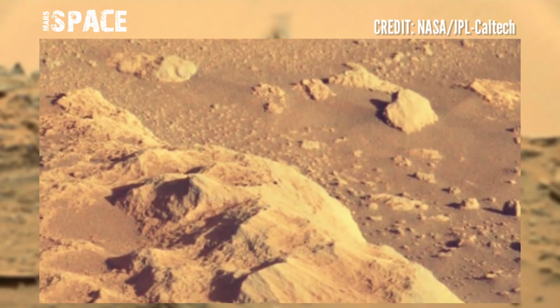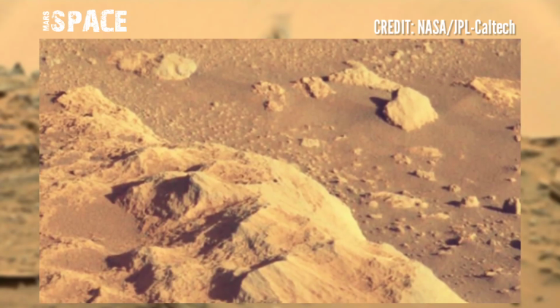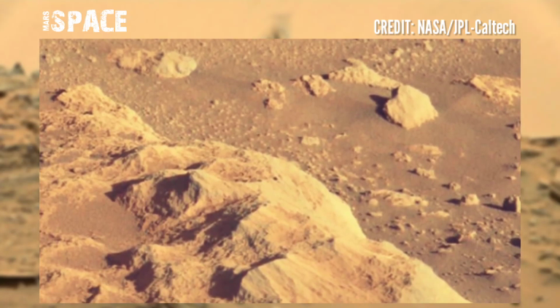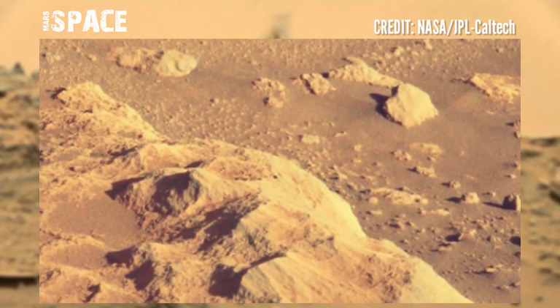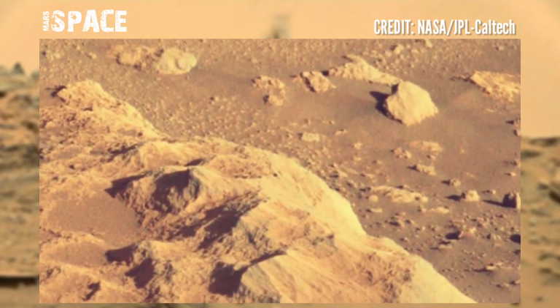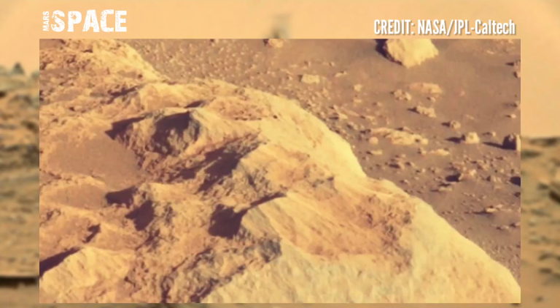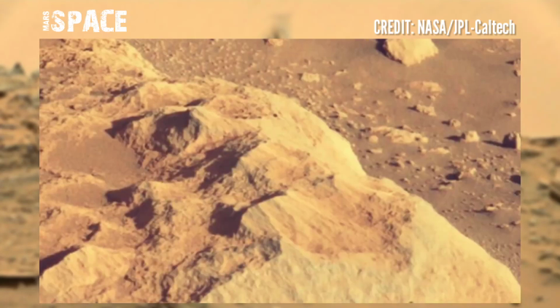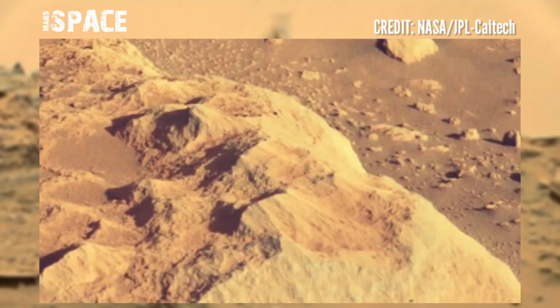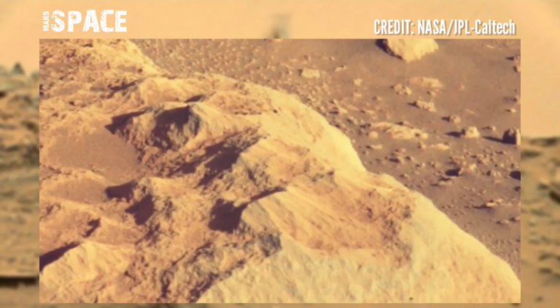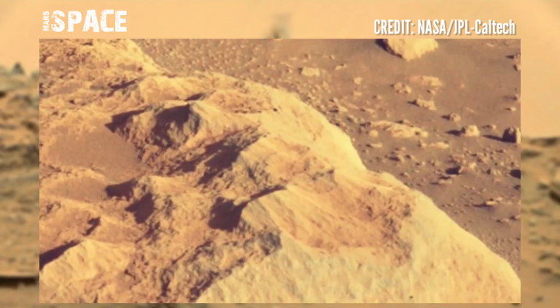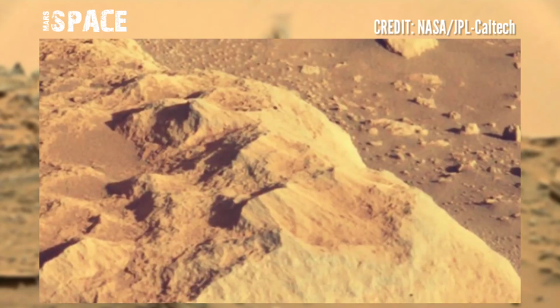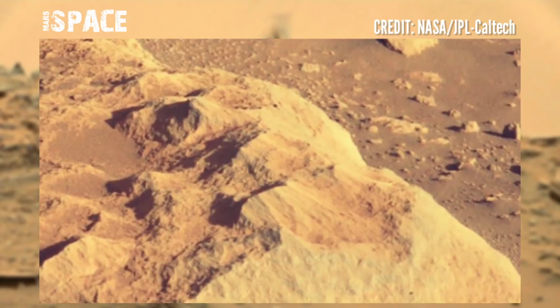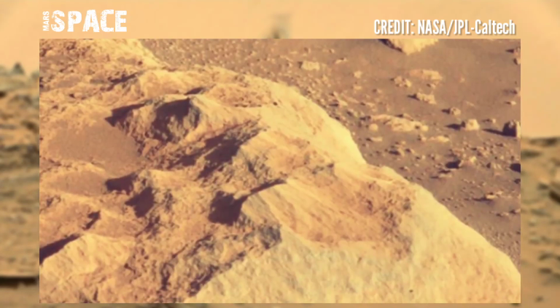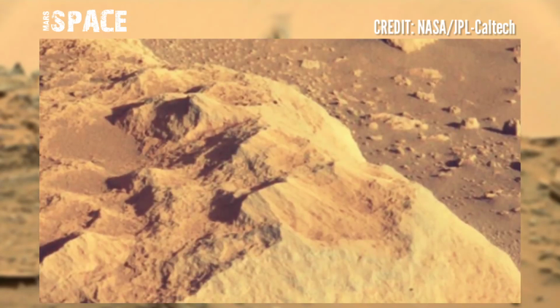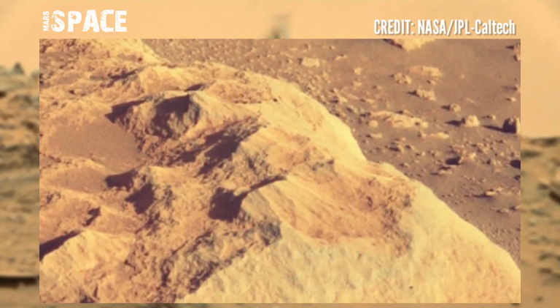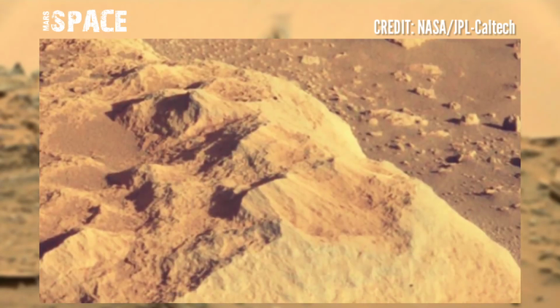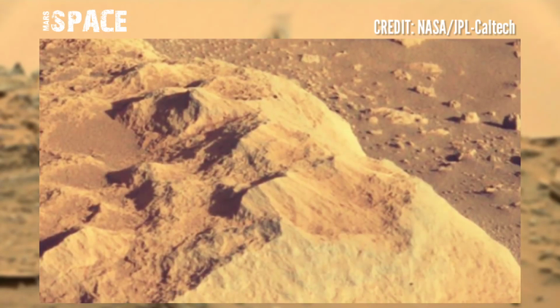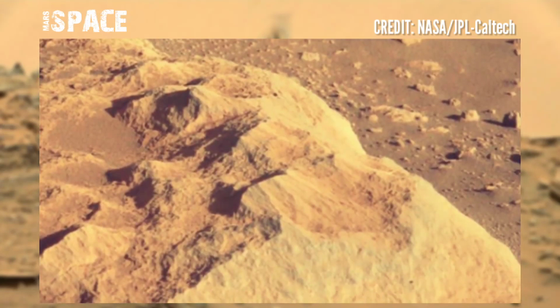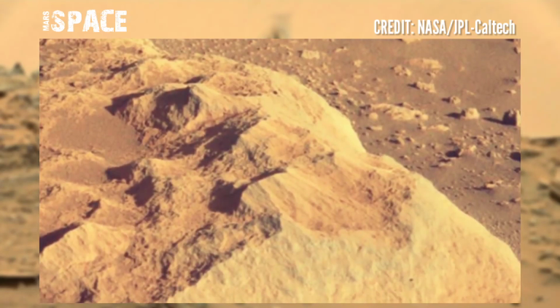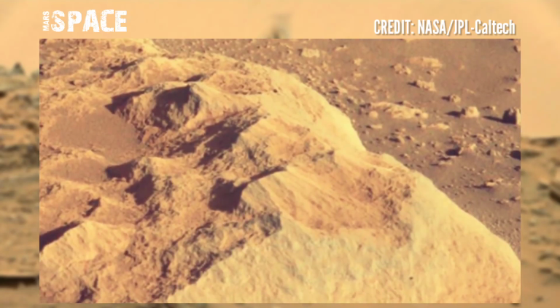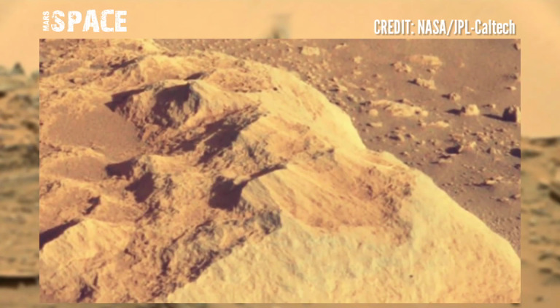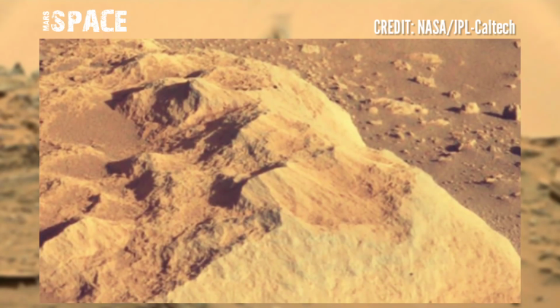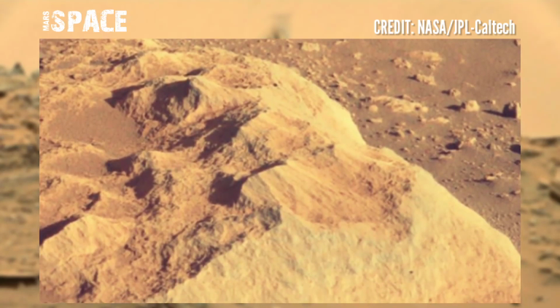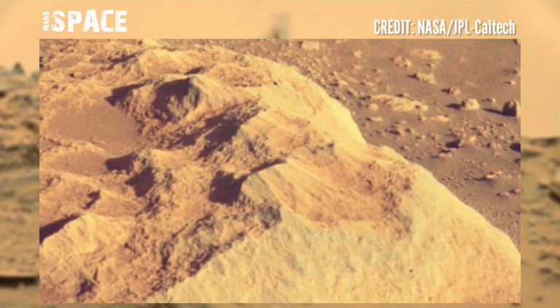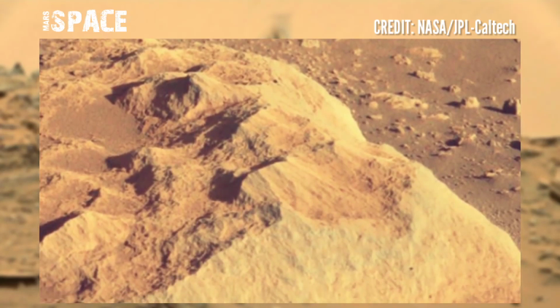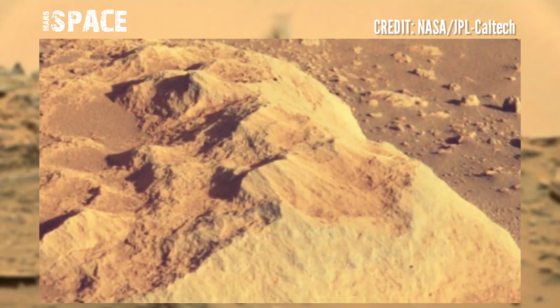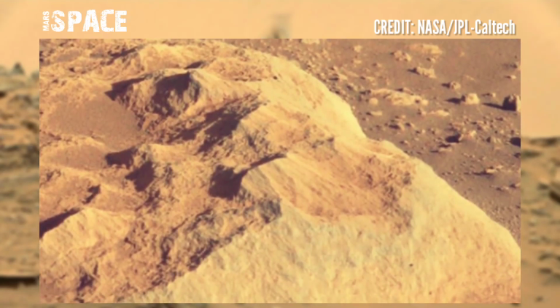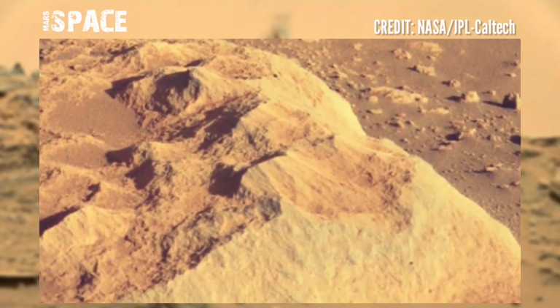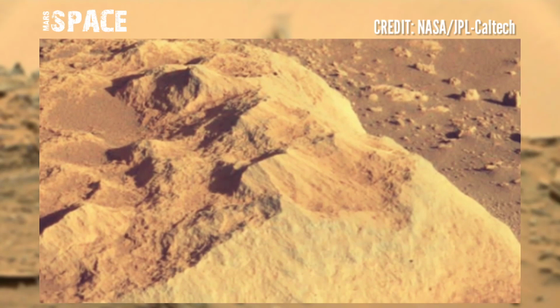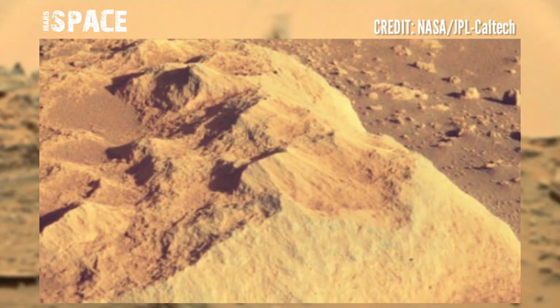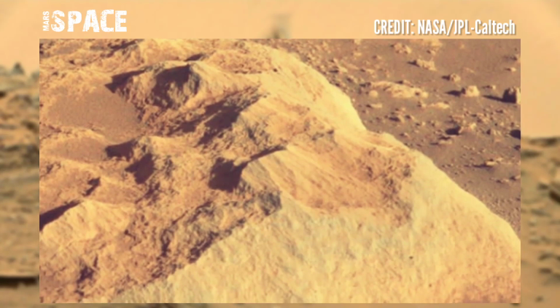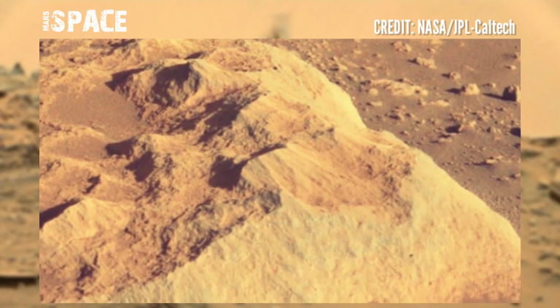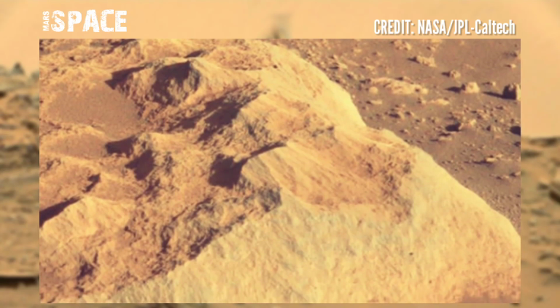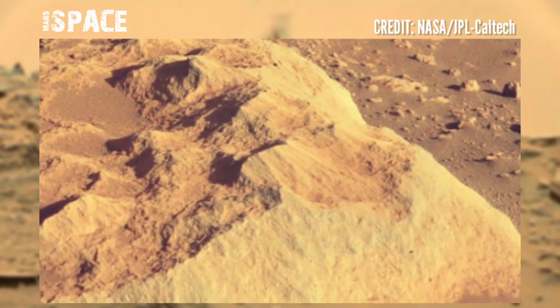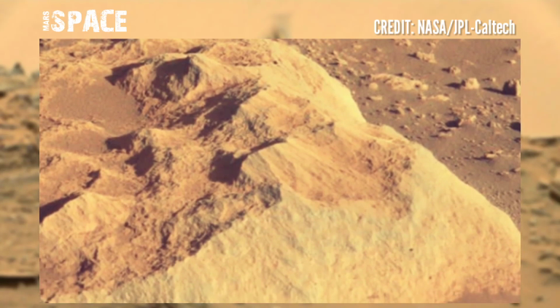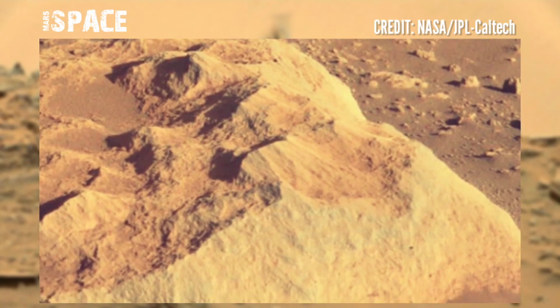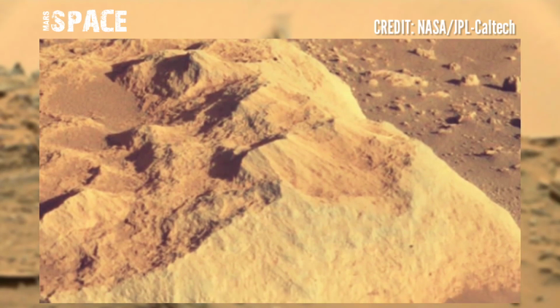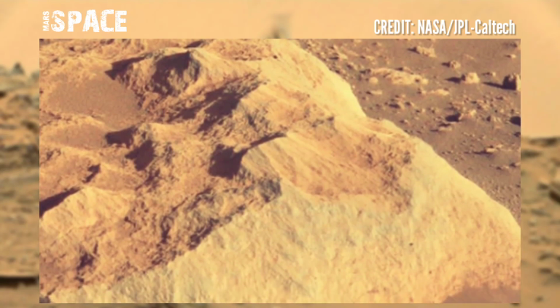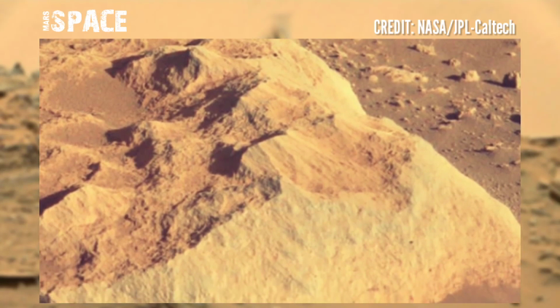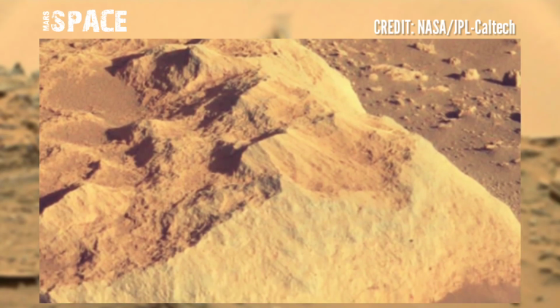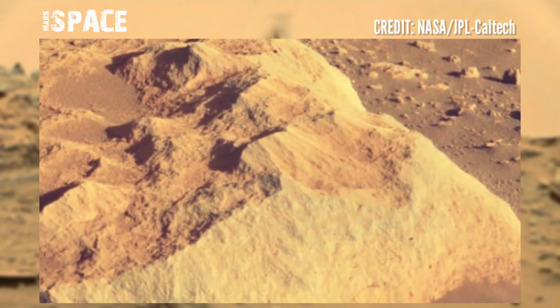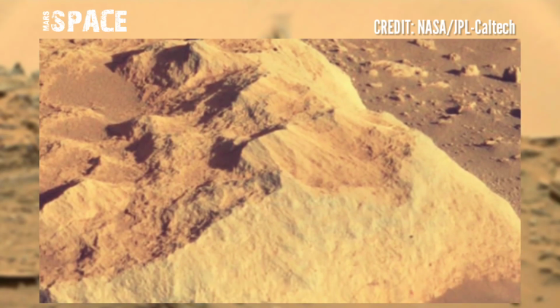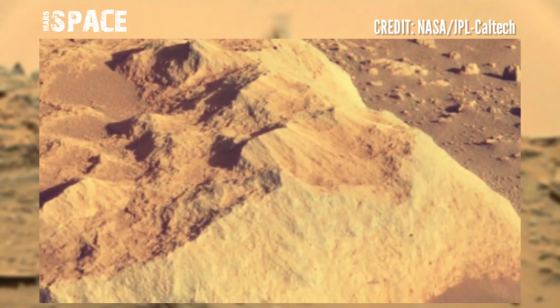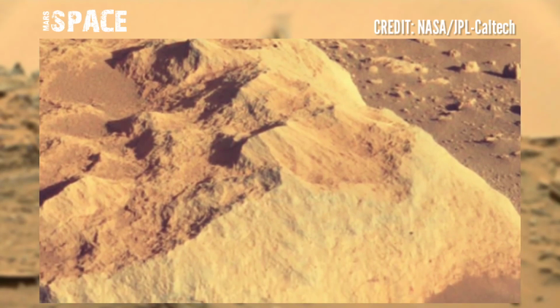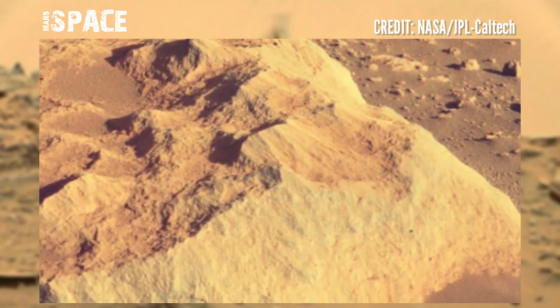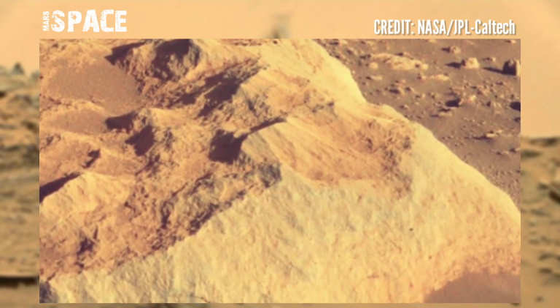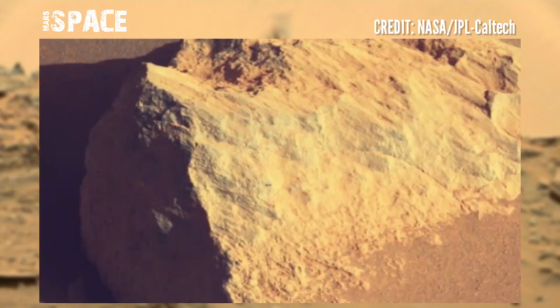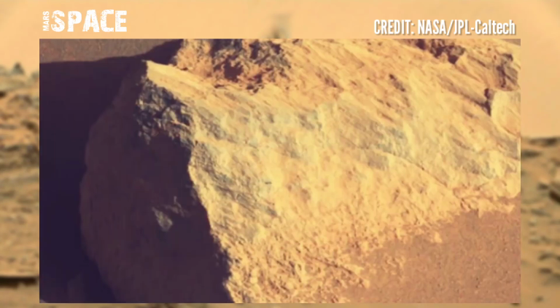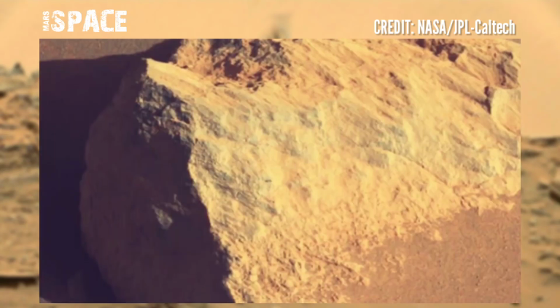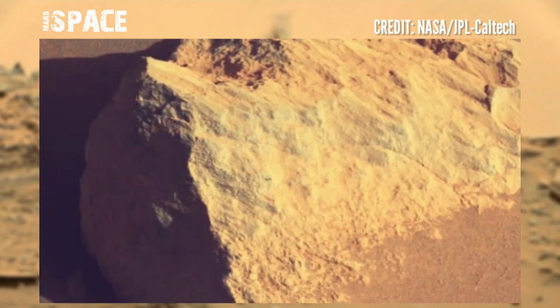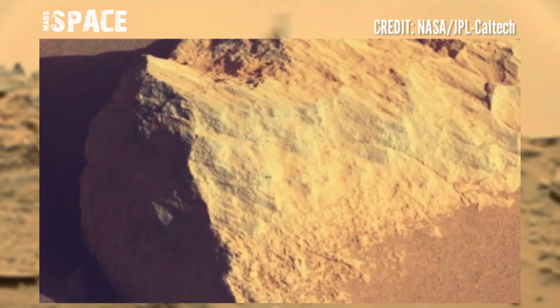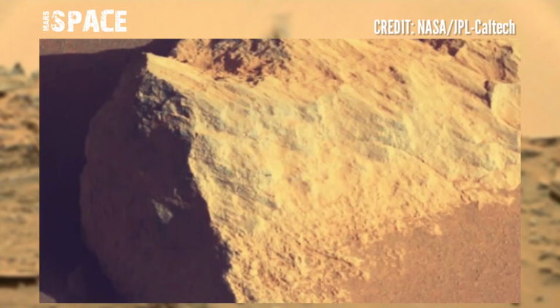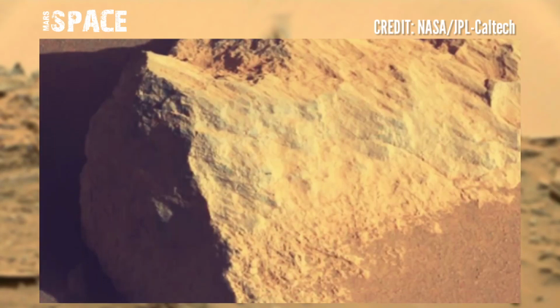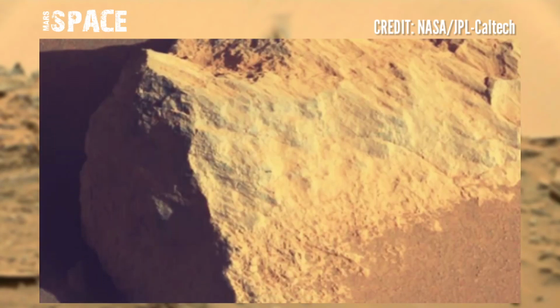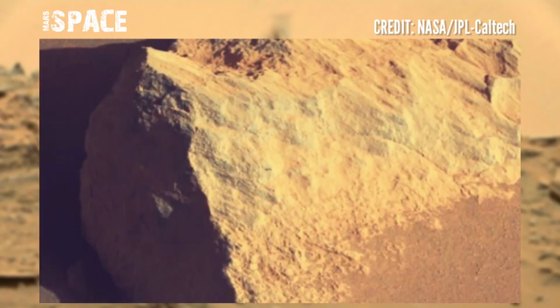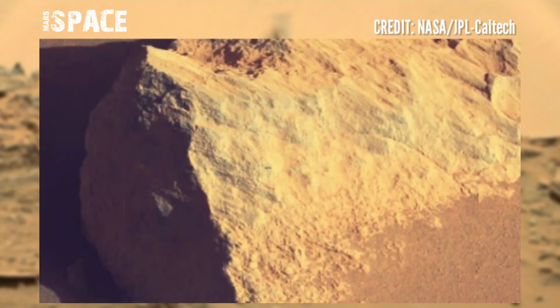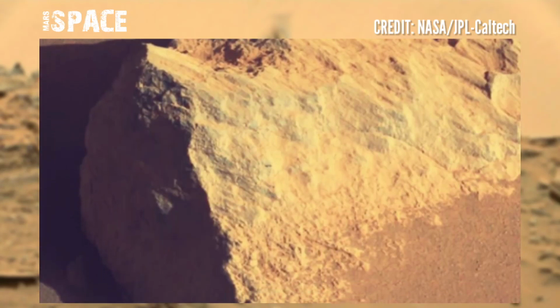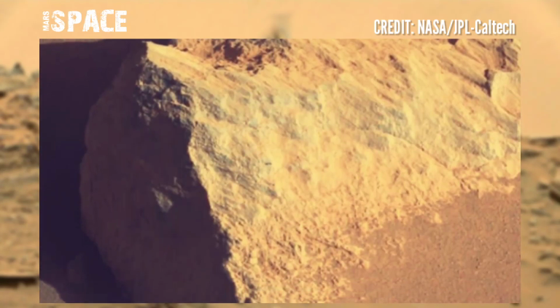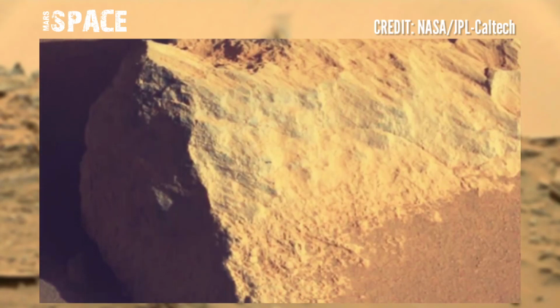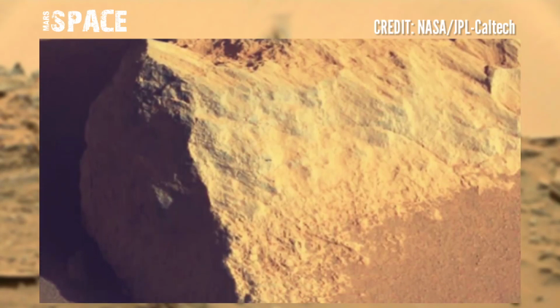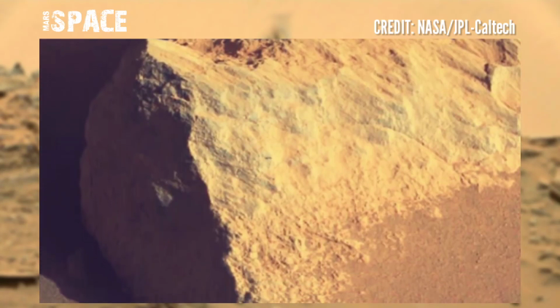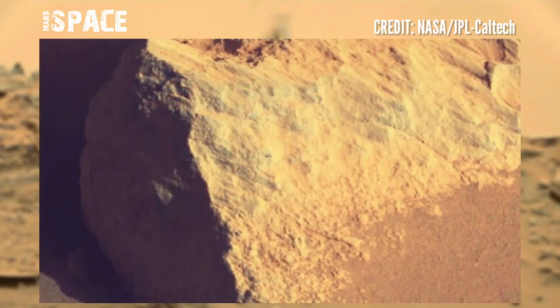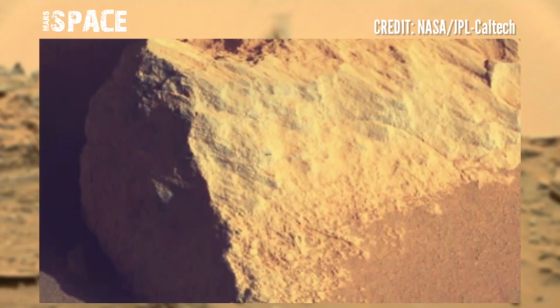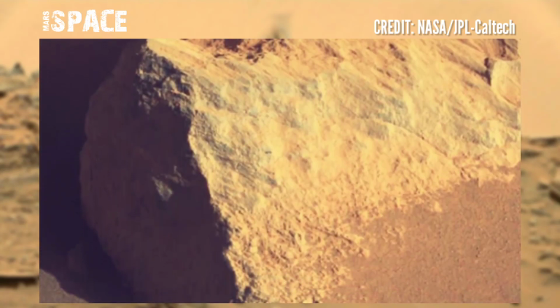From images of vast landscapes to playful rocks, there is a lot of beauty to be found on the red planet.